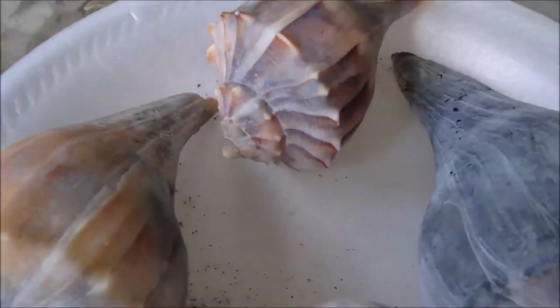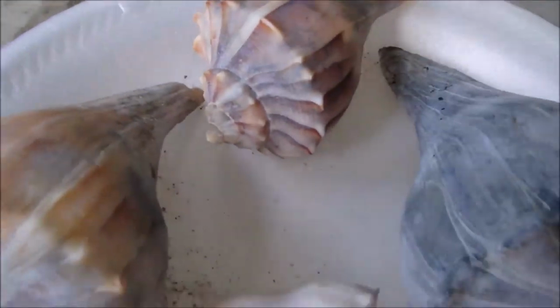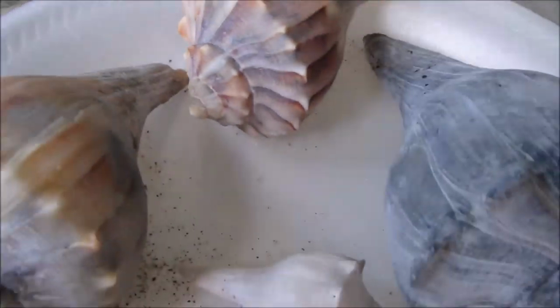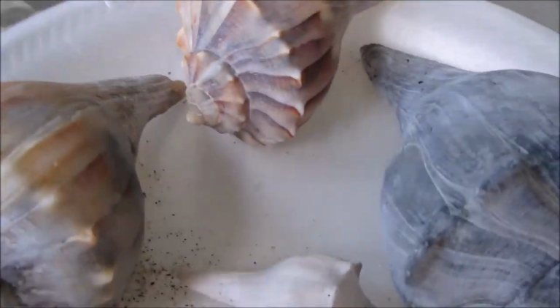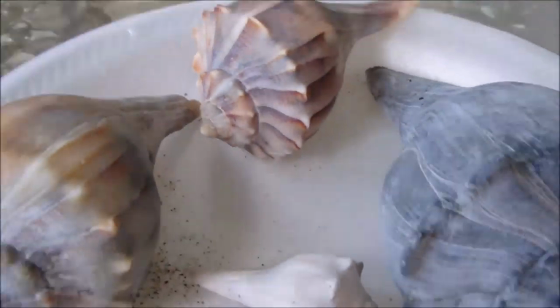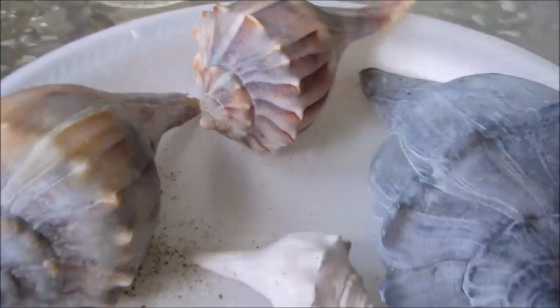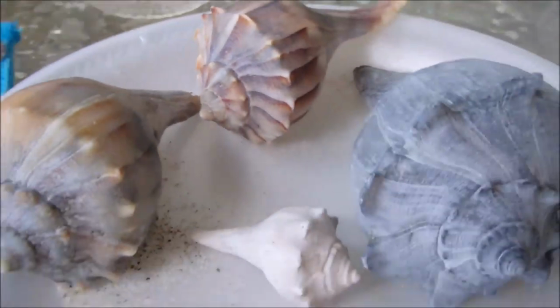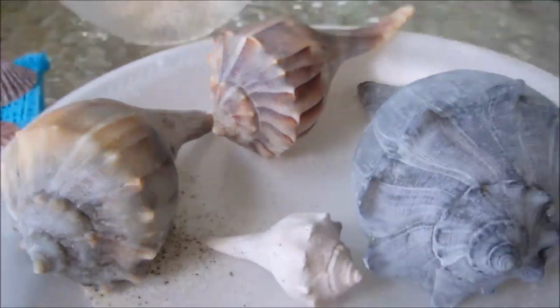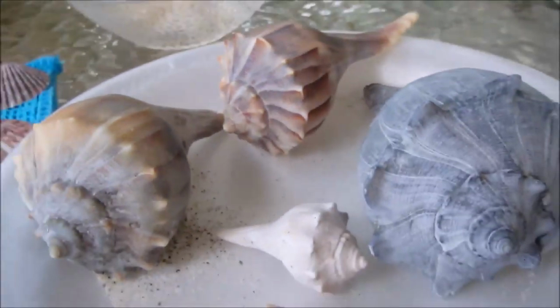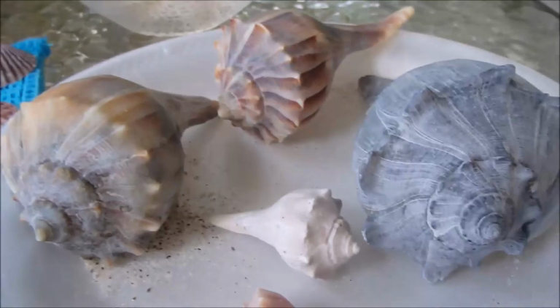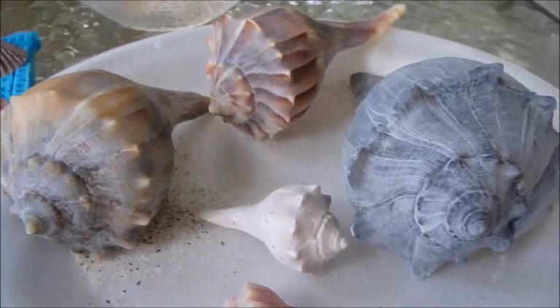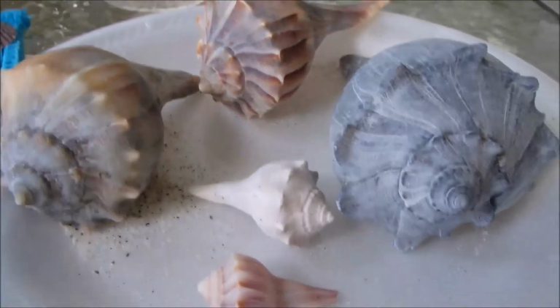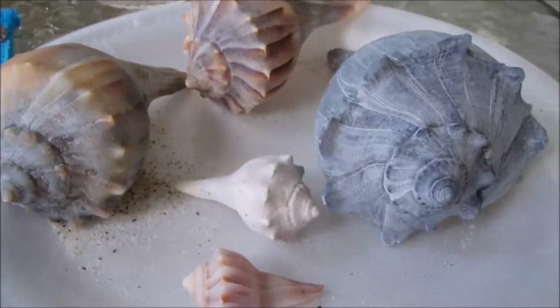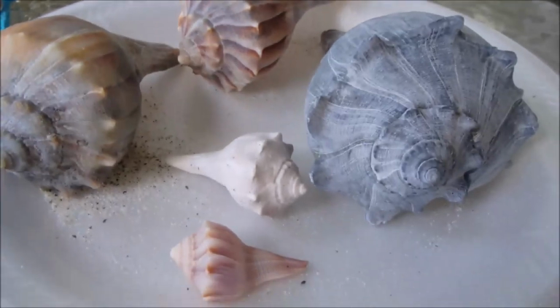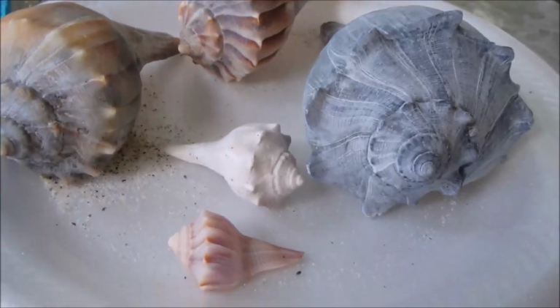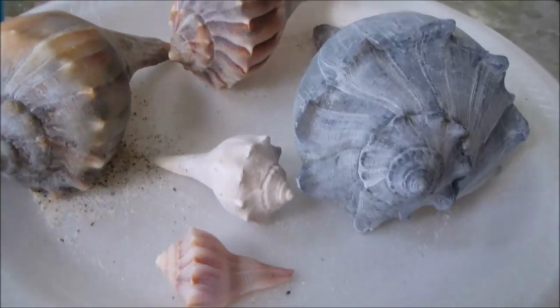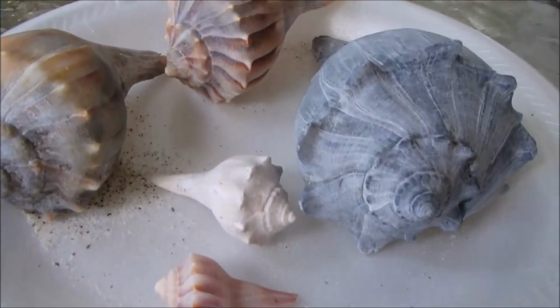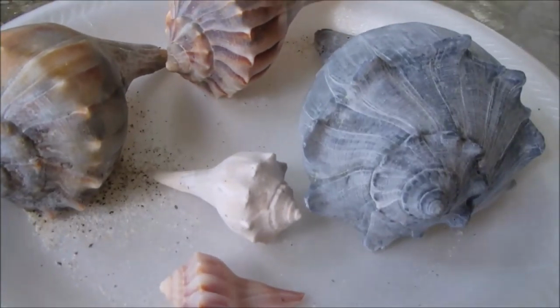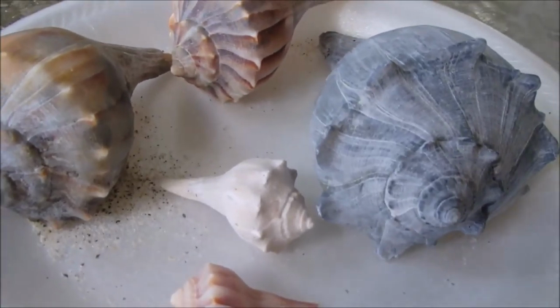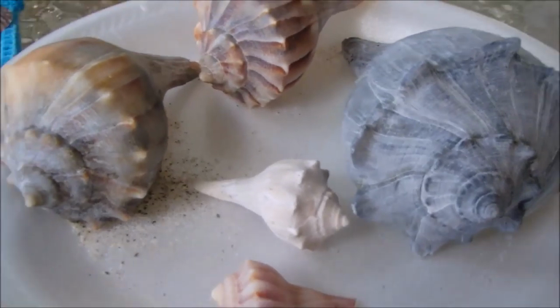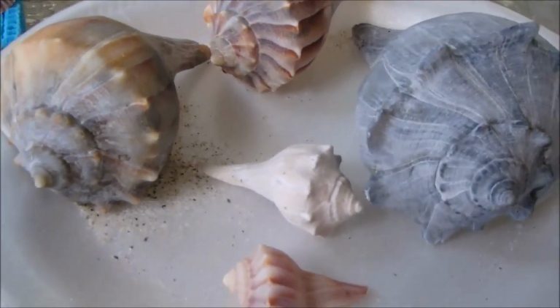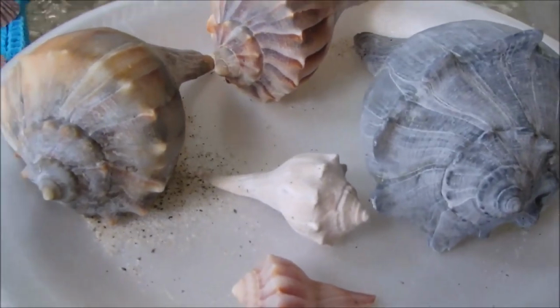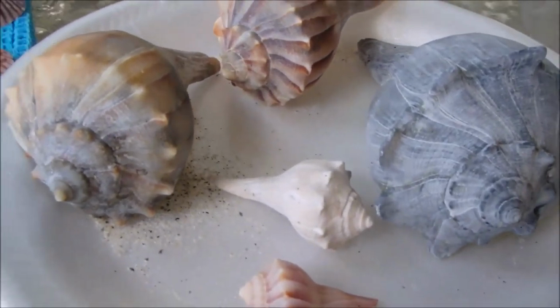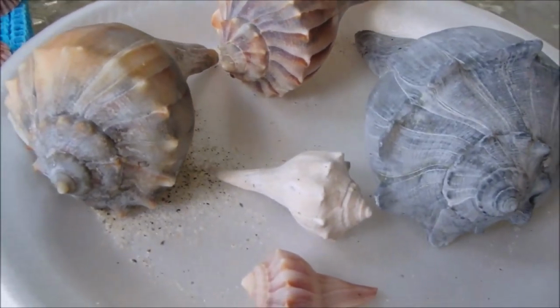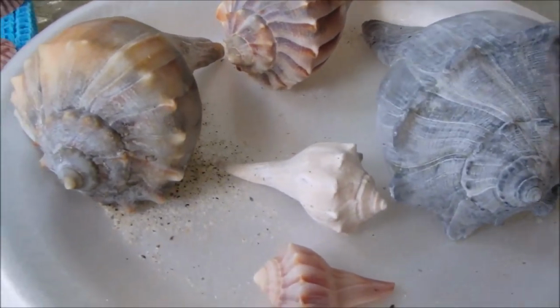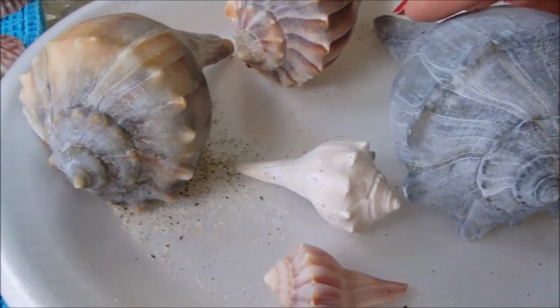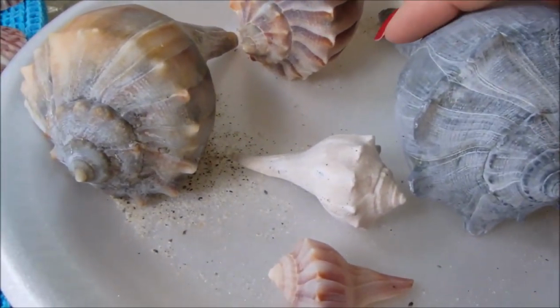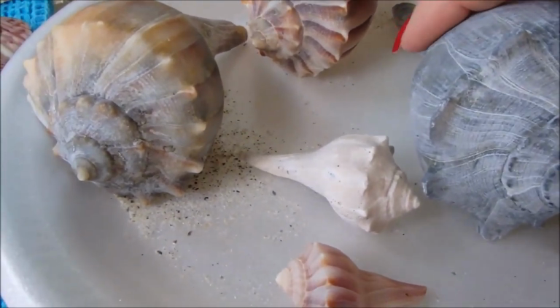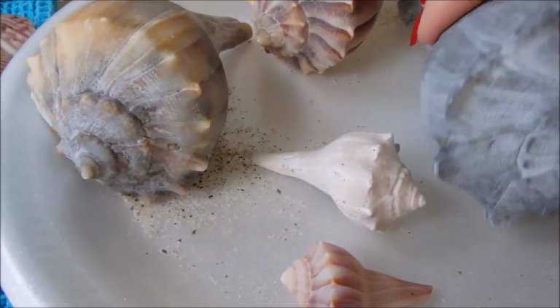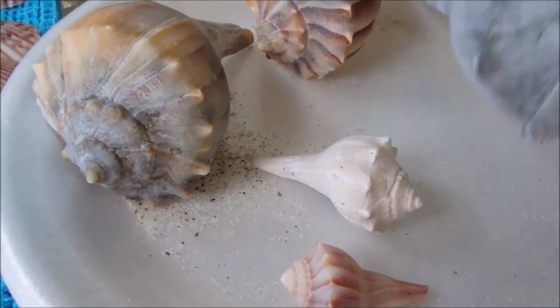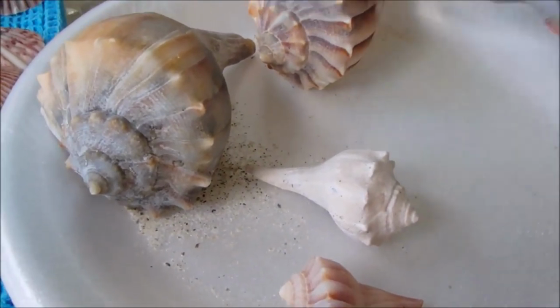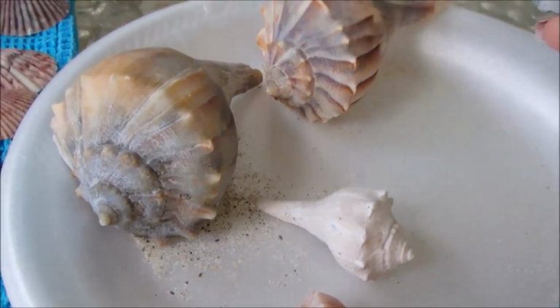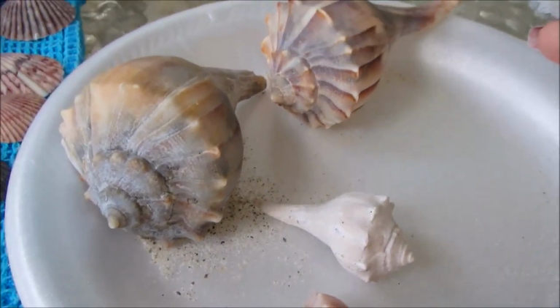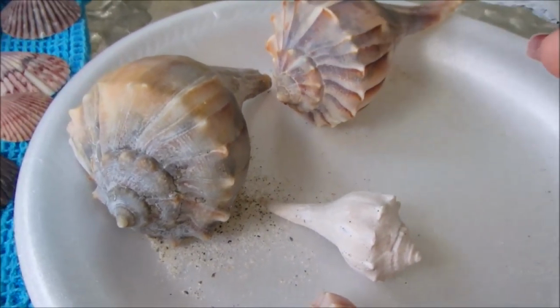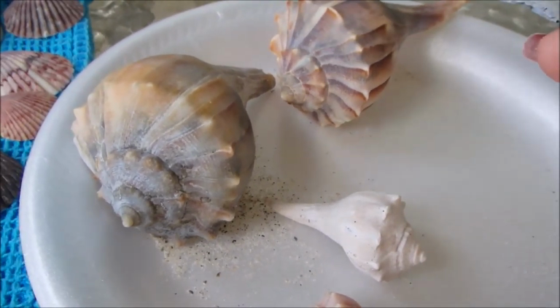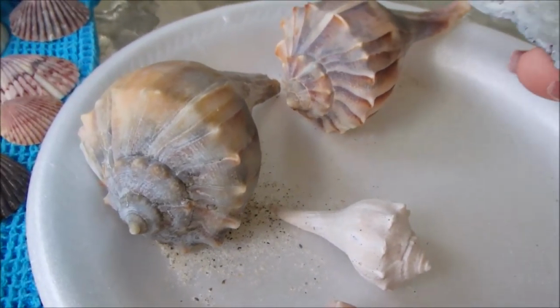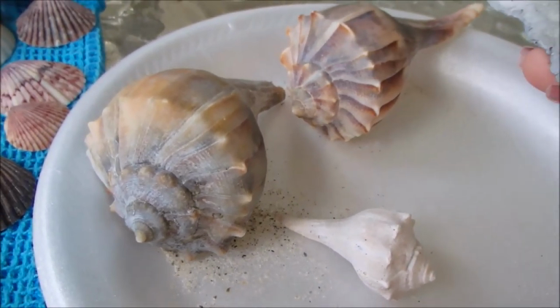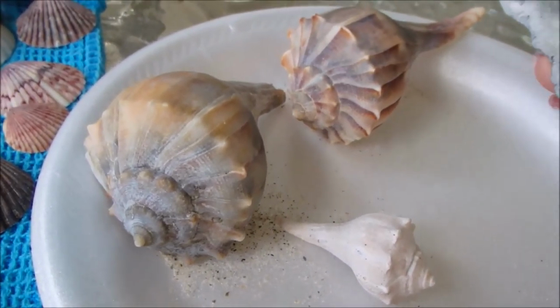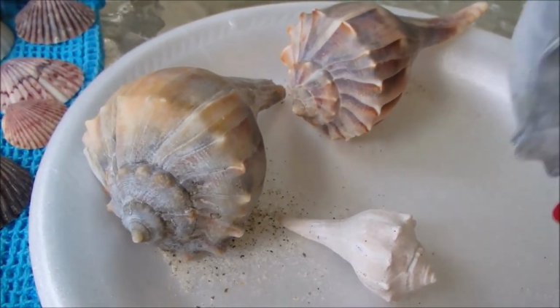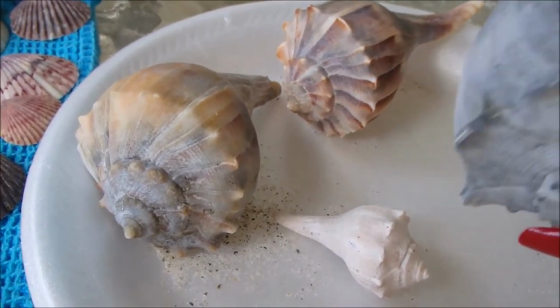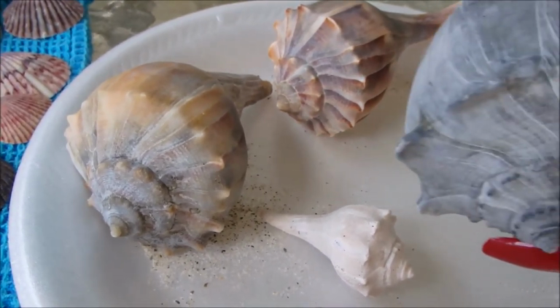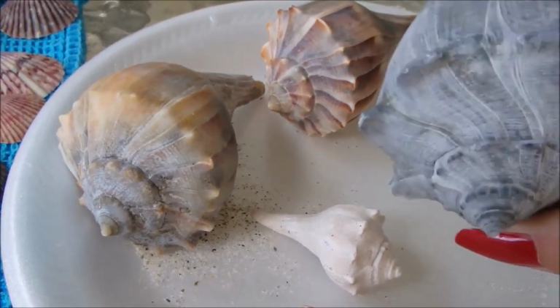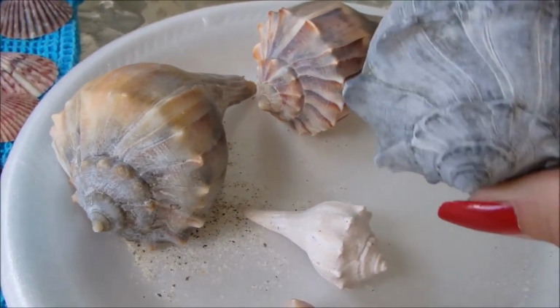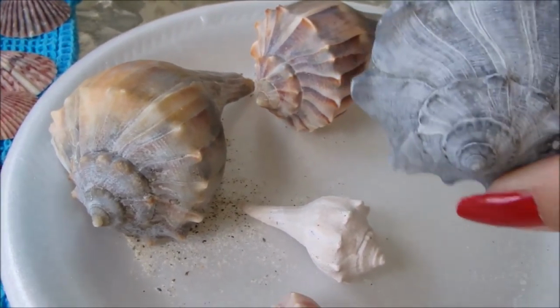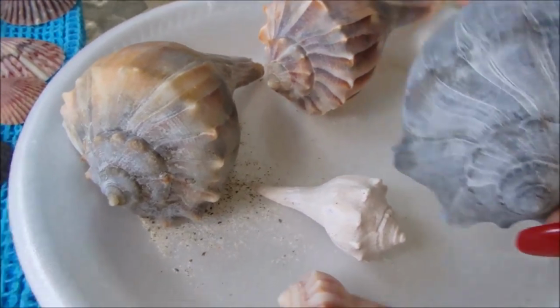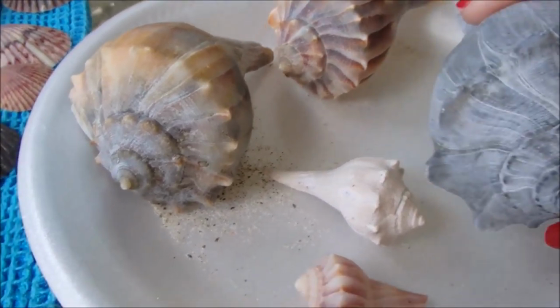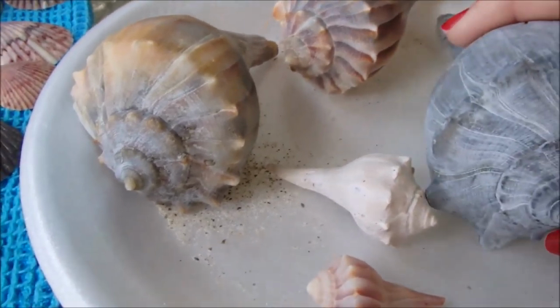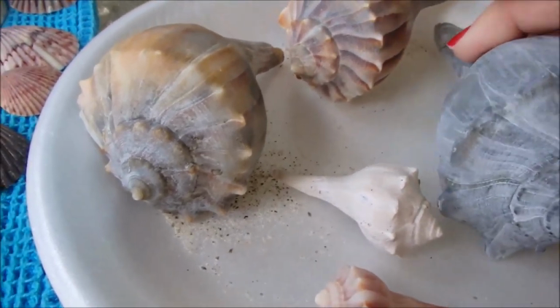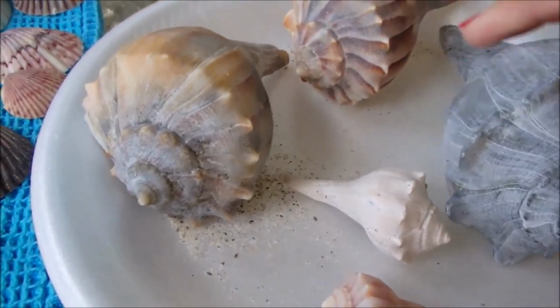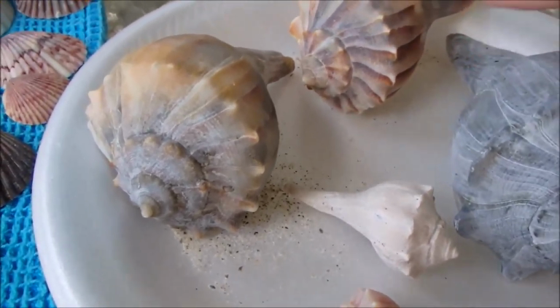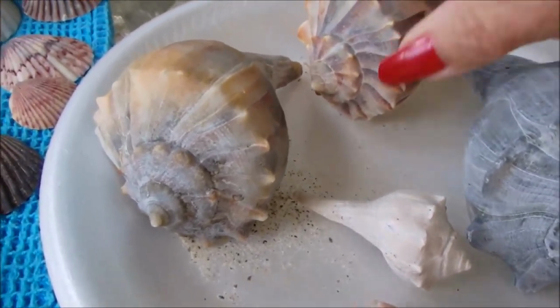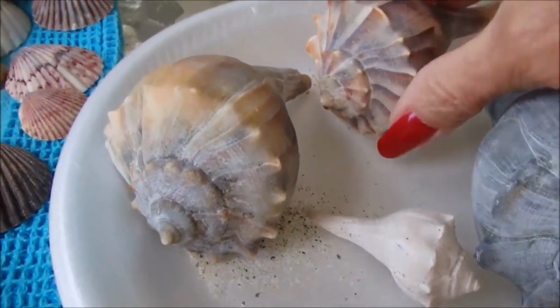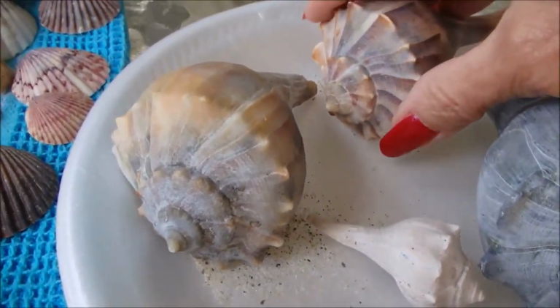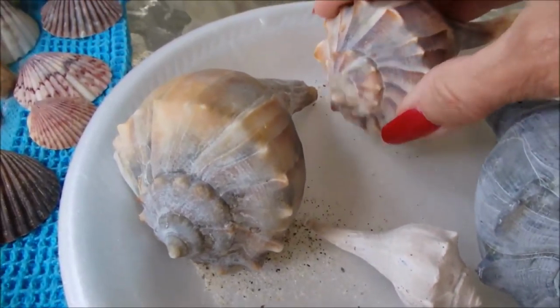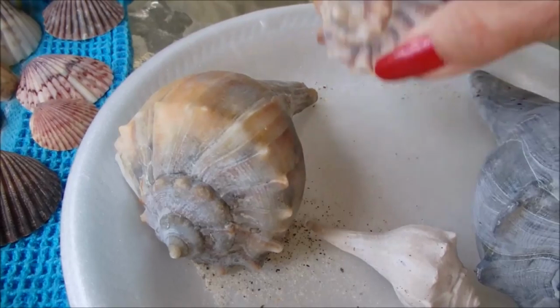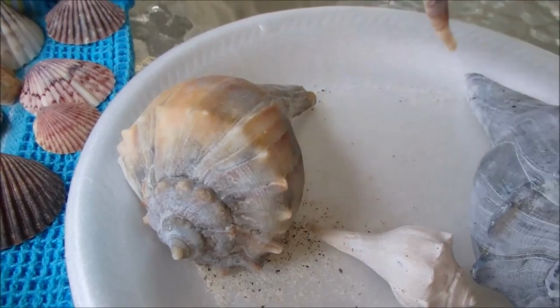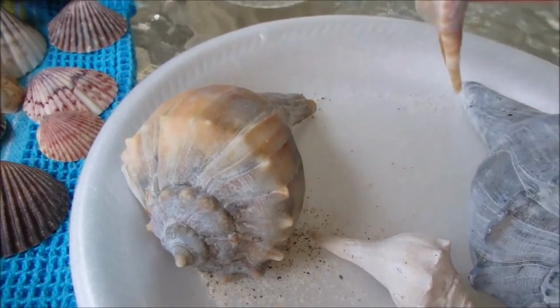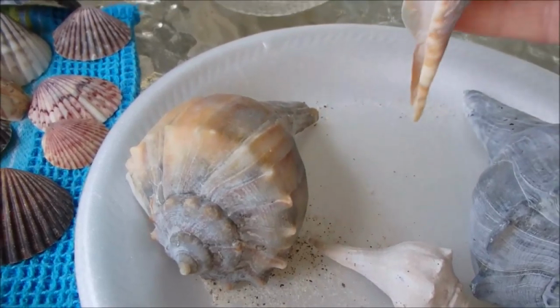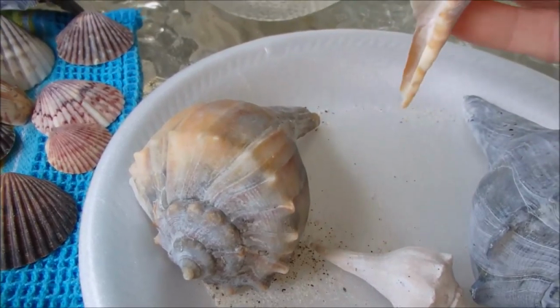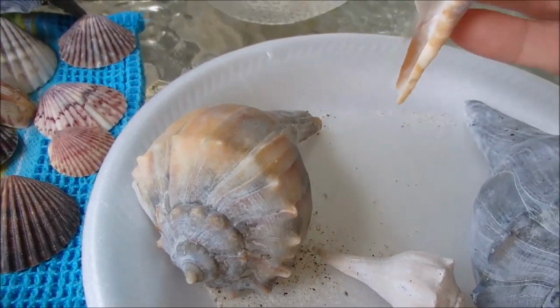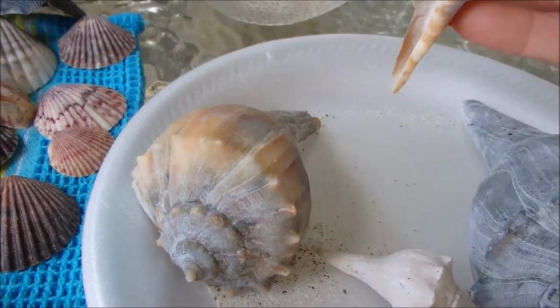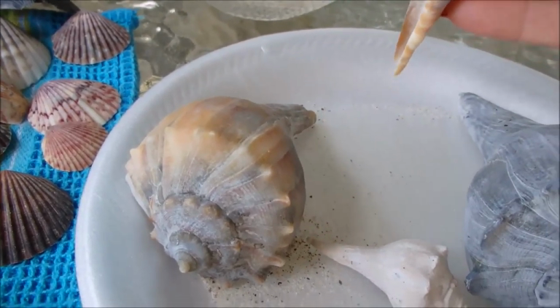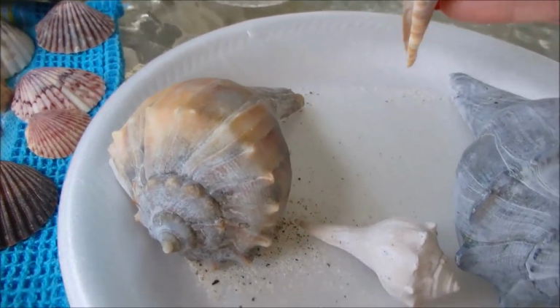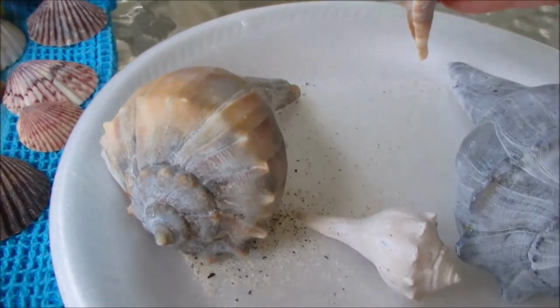And here are some whelks — I got five of them, and none of them are broken.